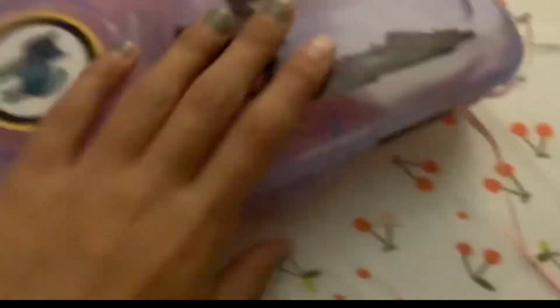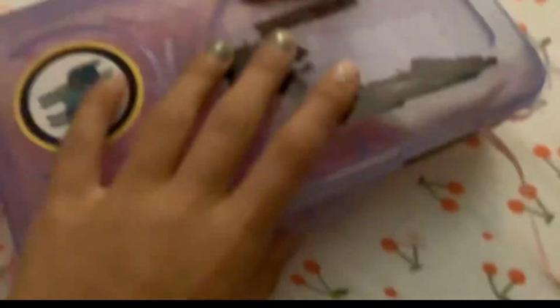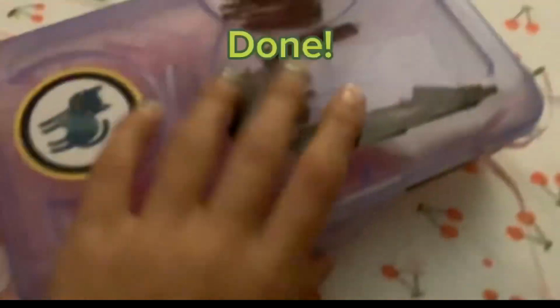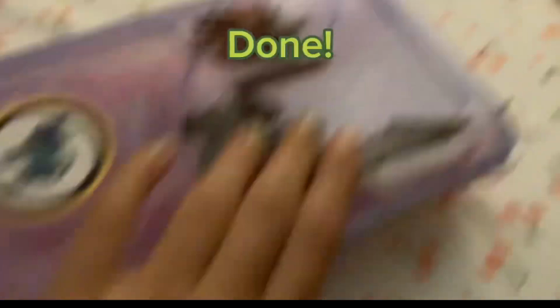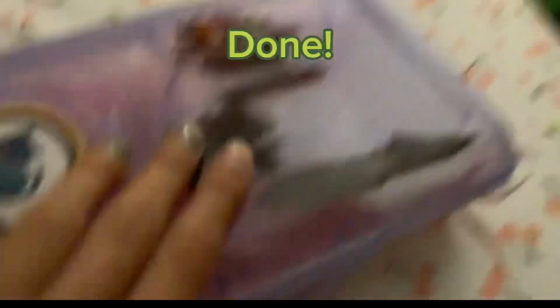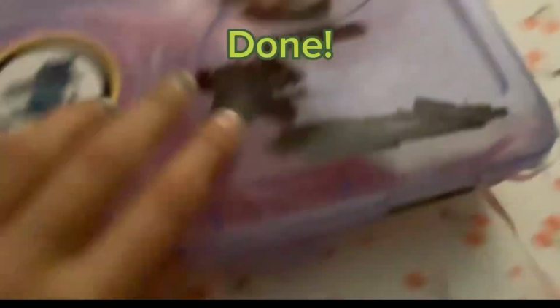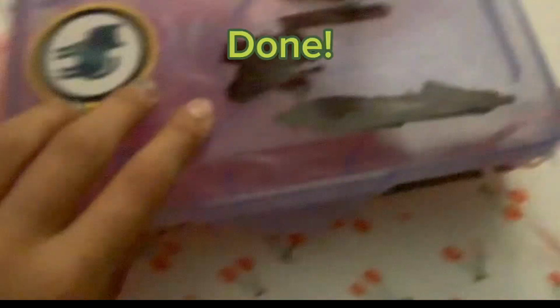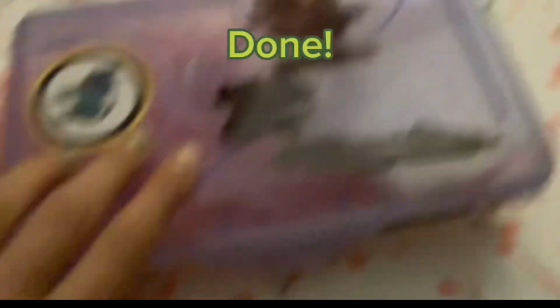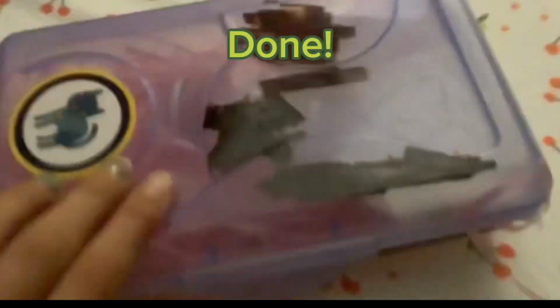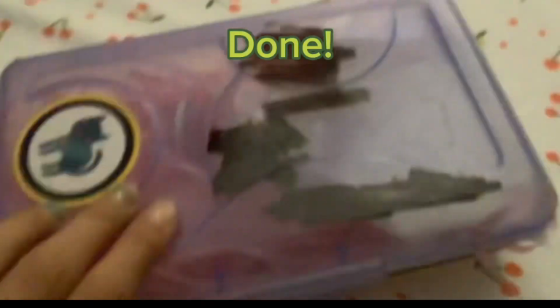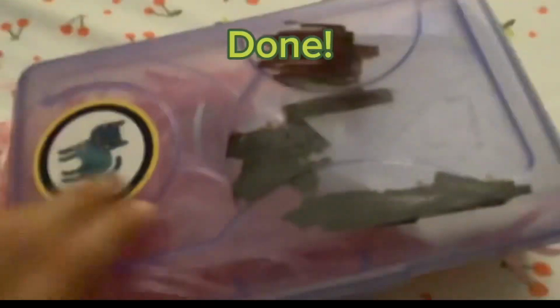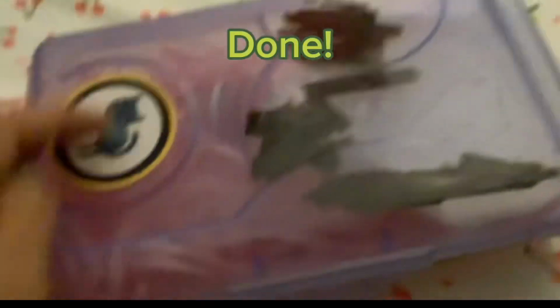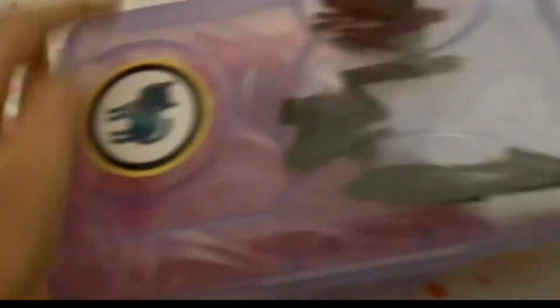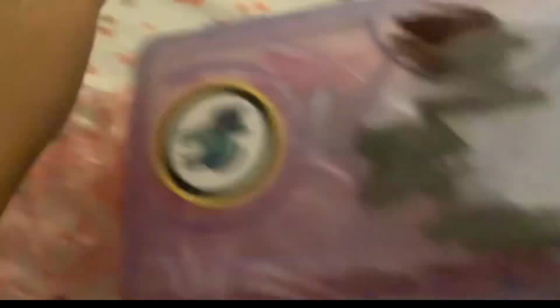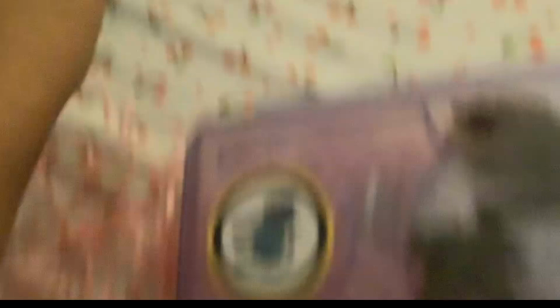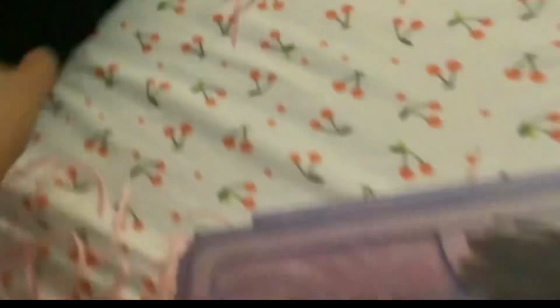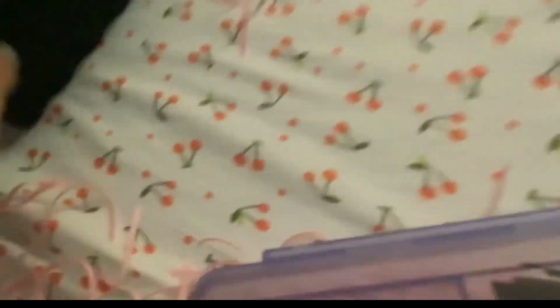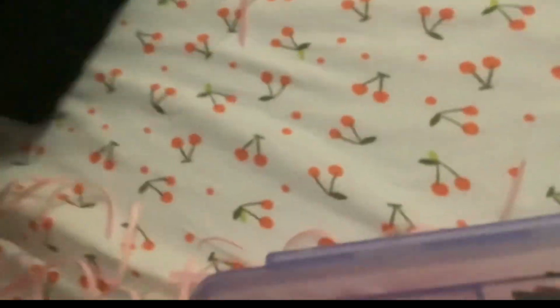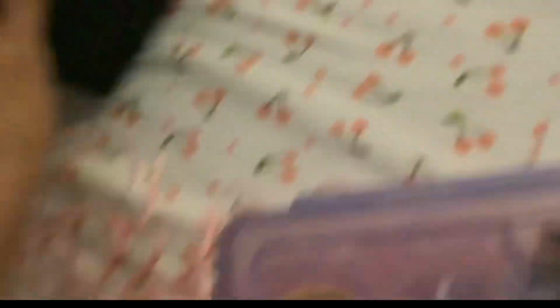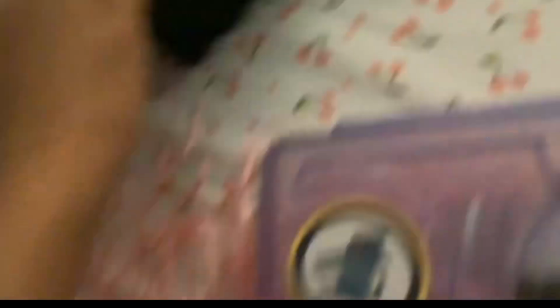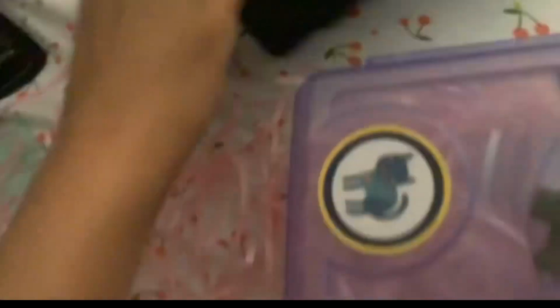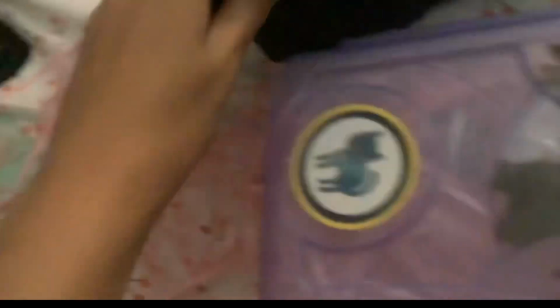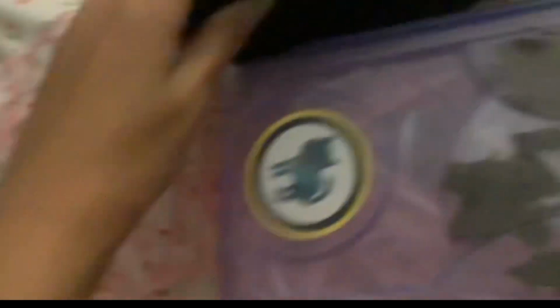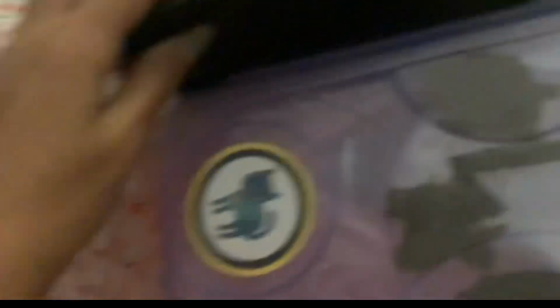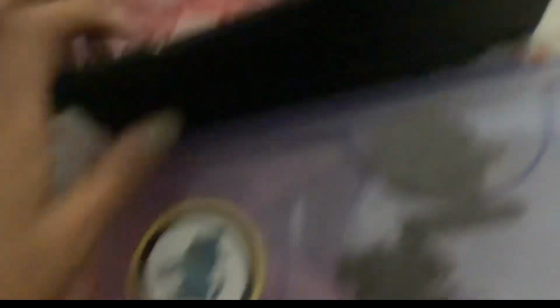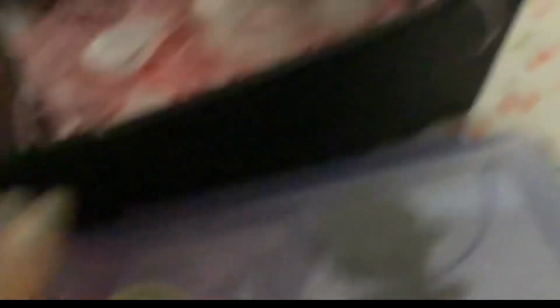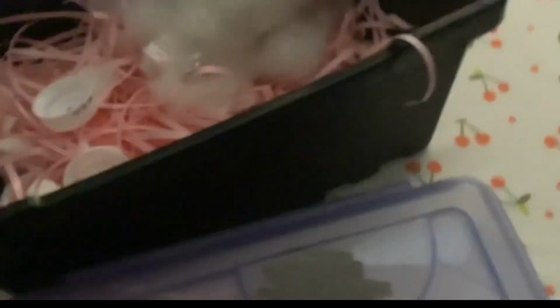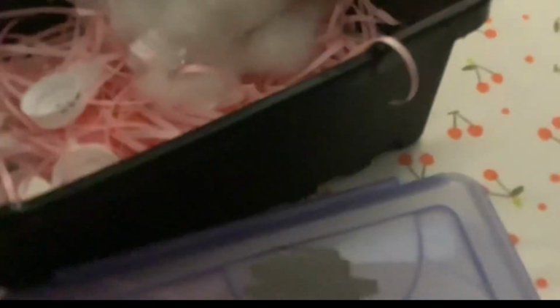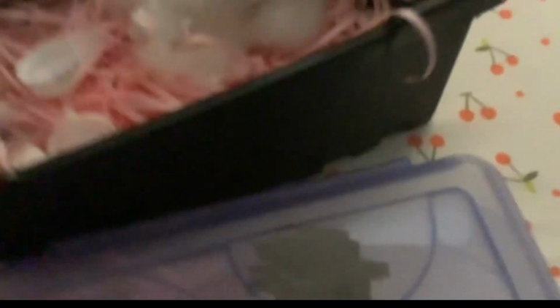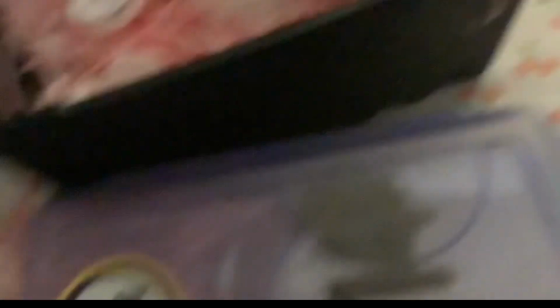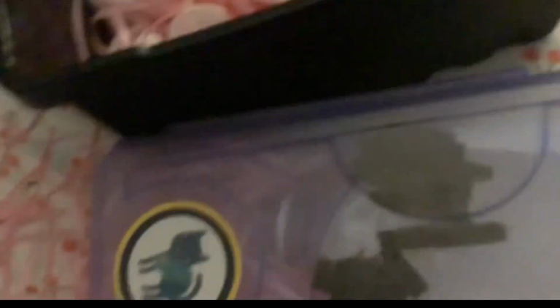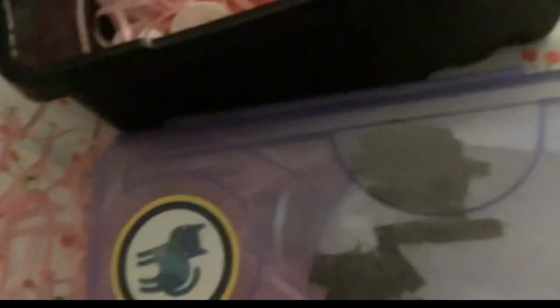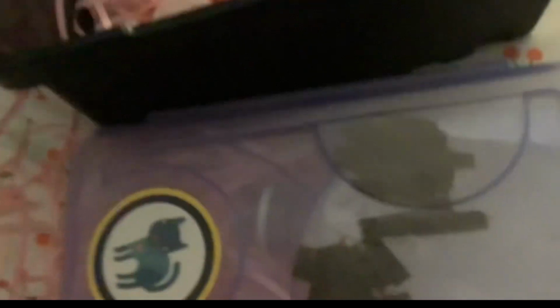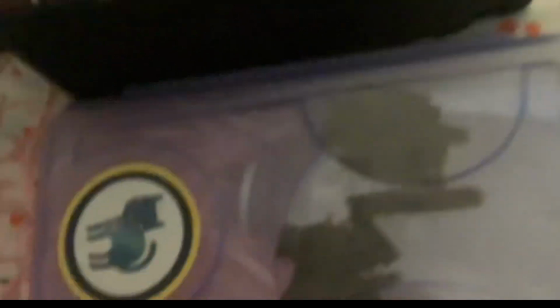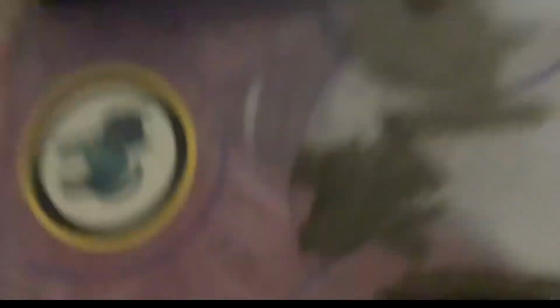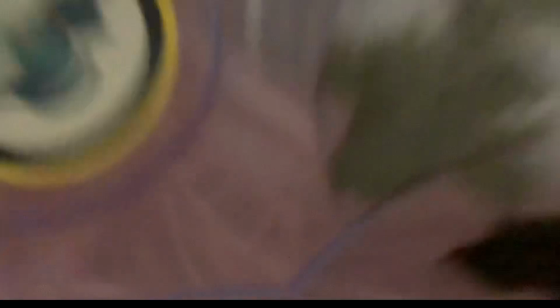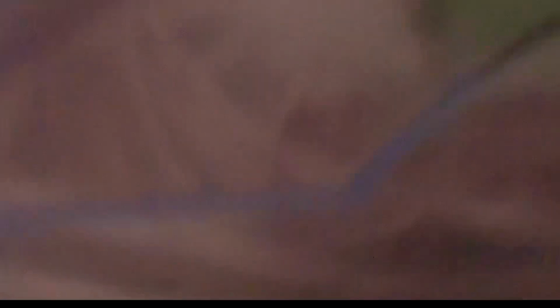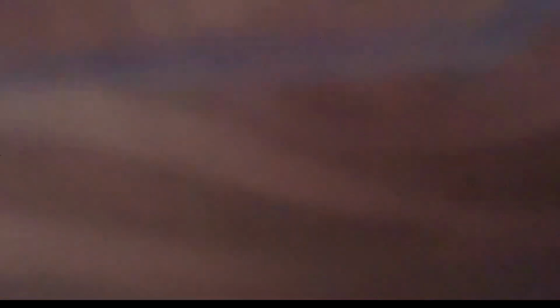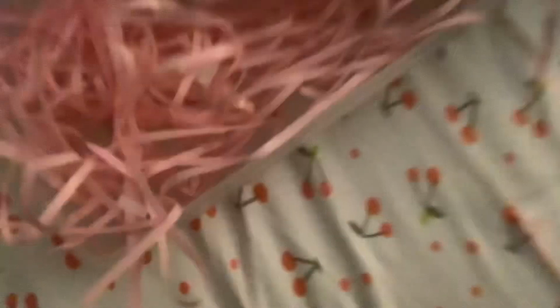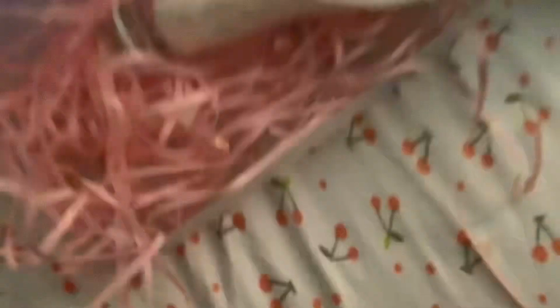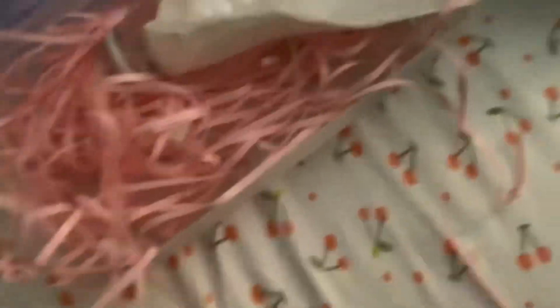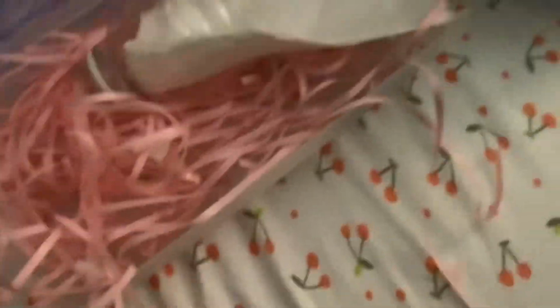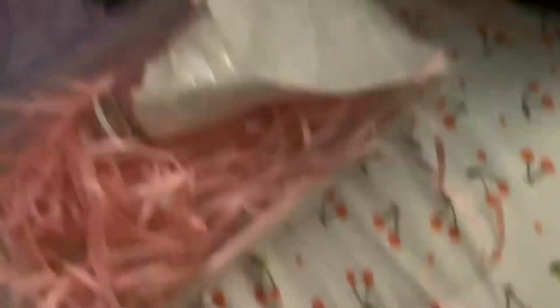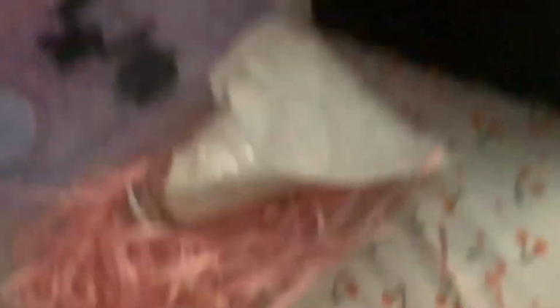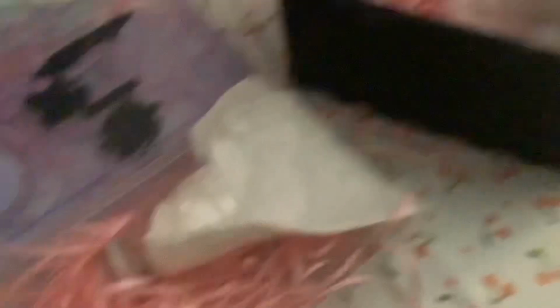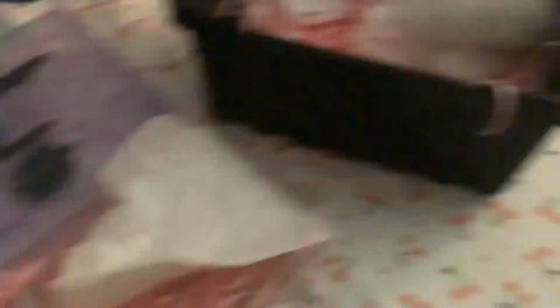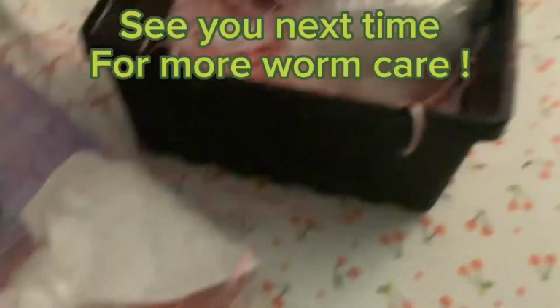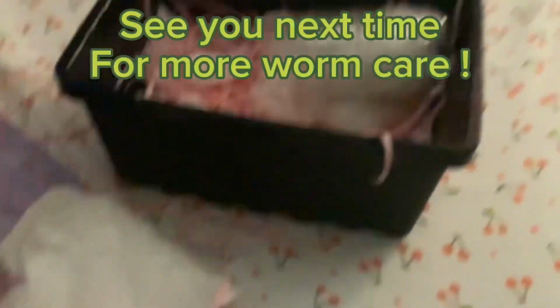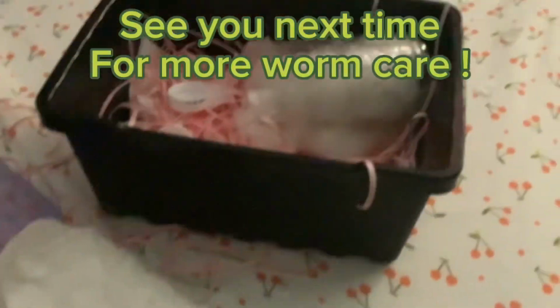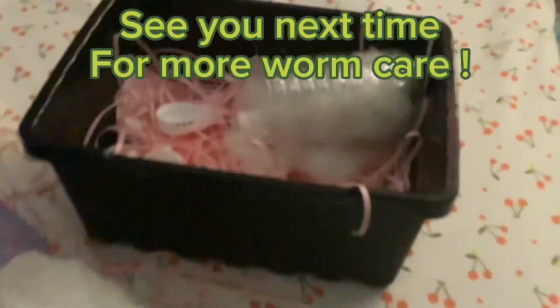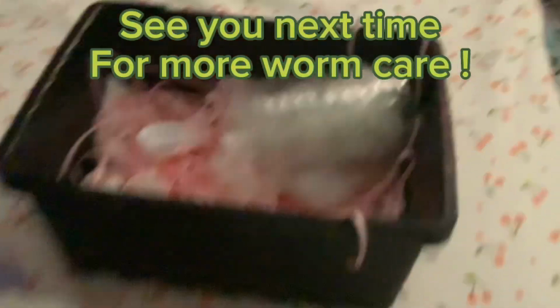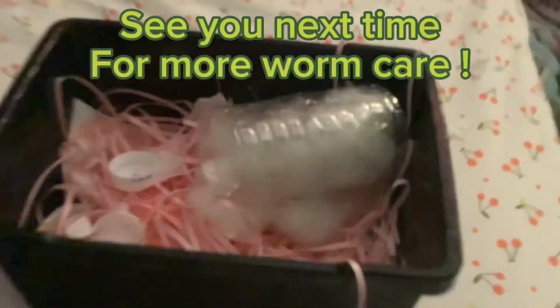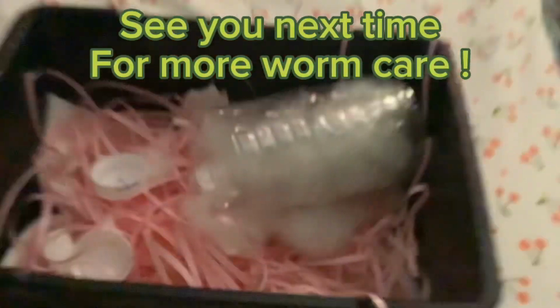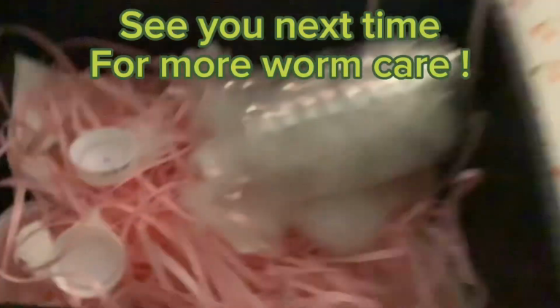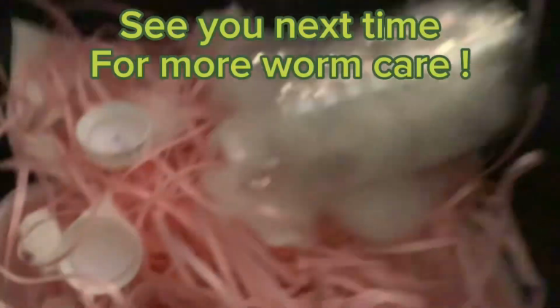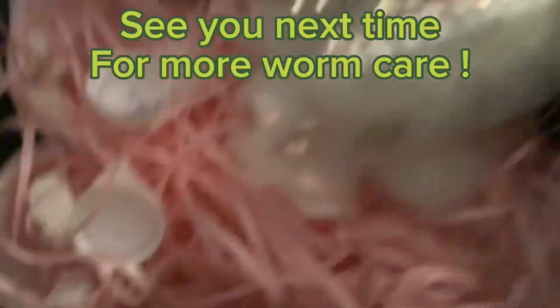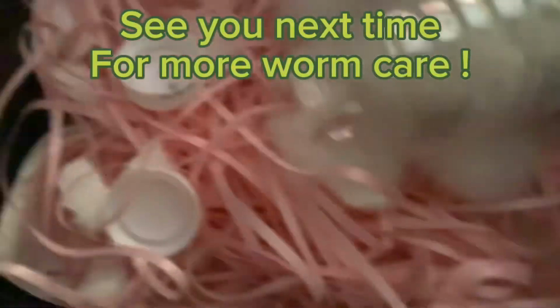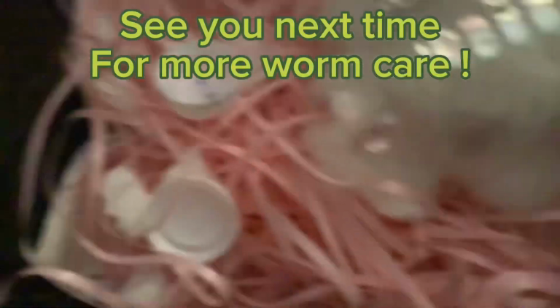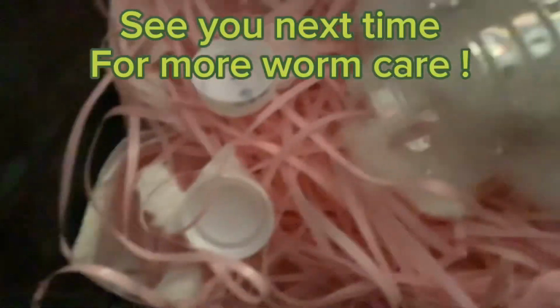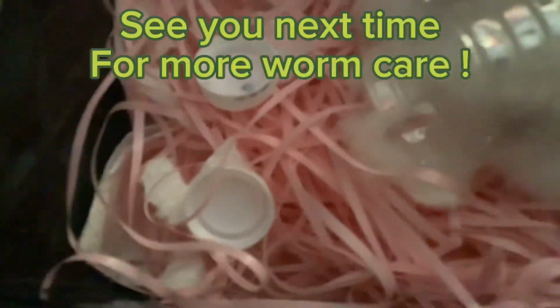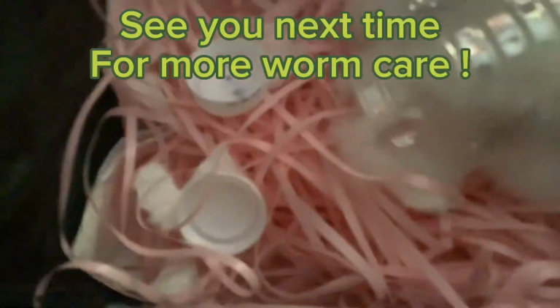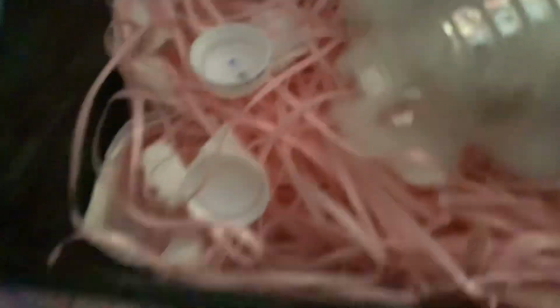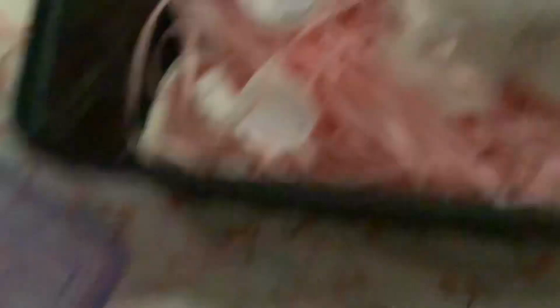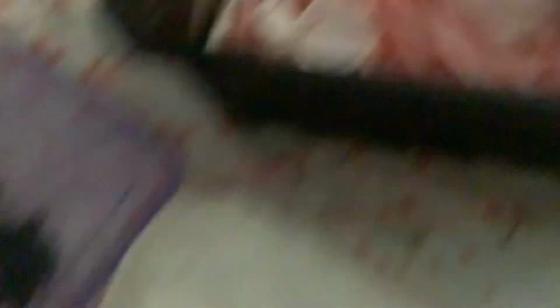Done. See you next time for more worm care.